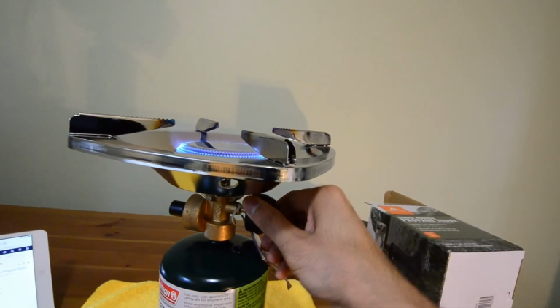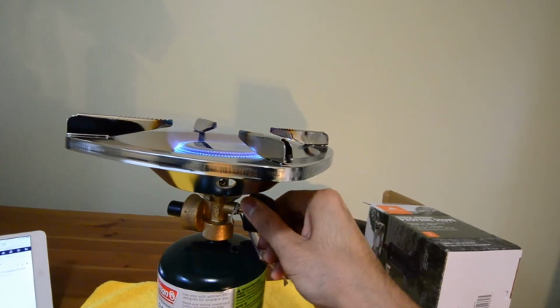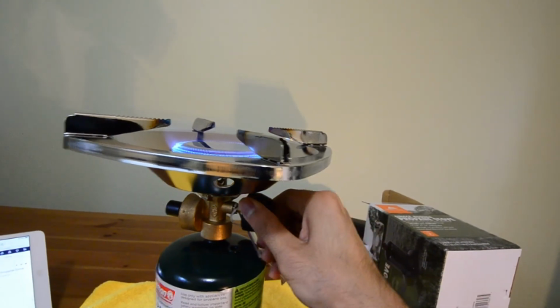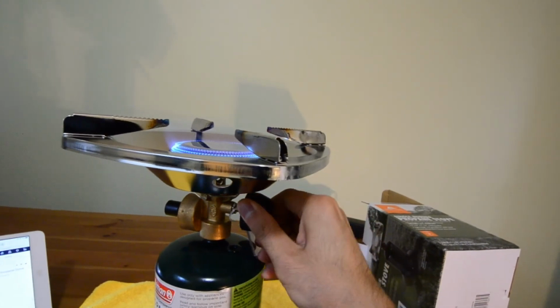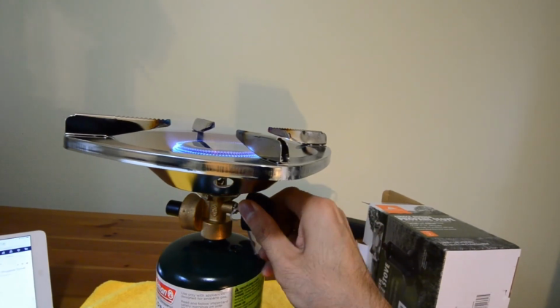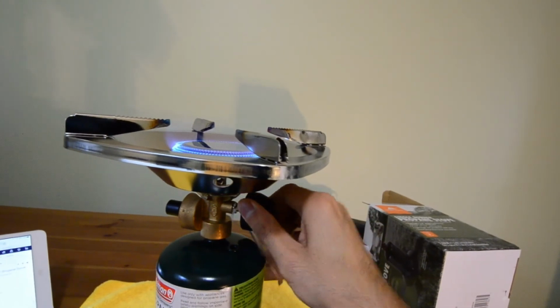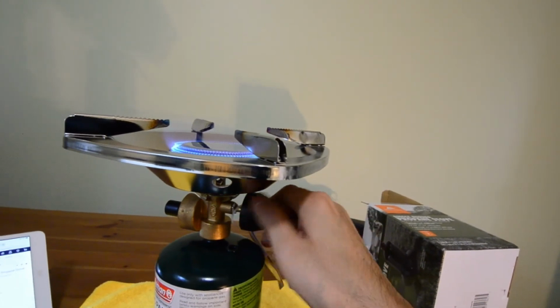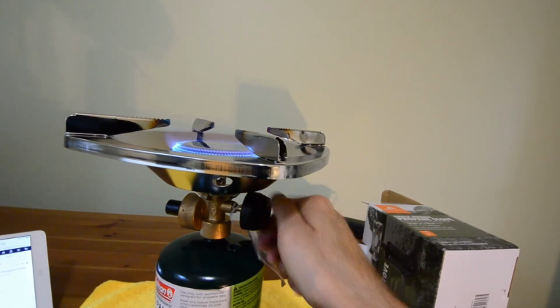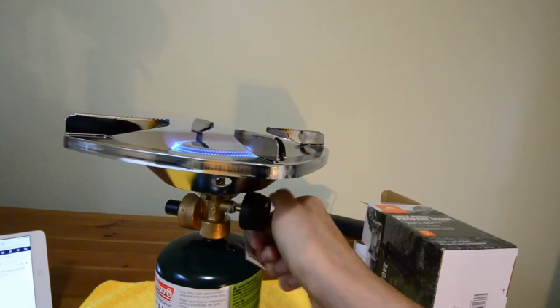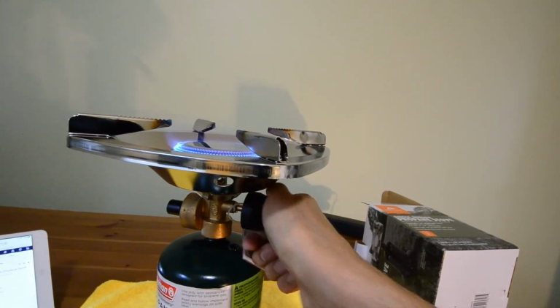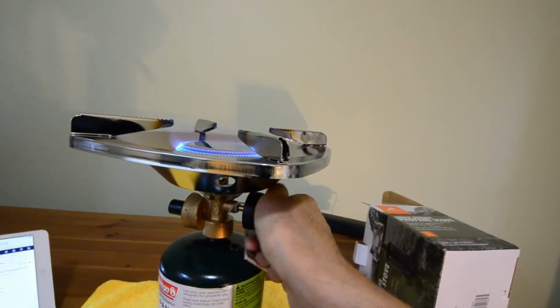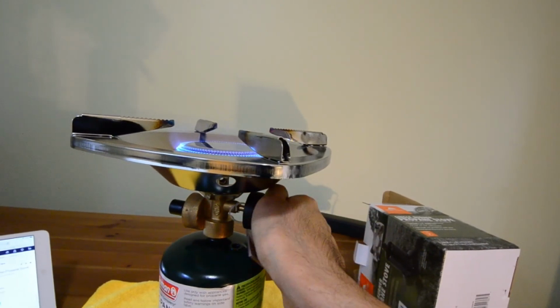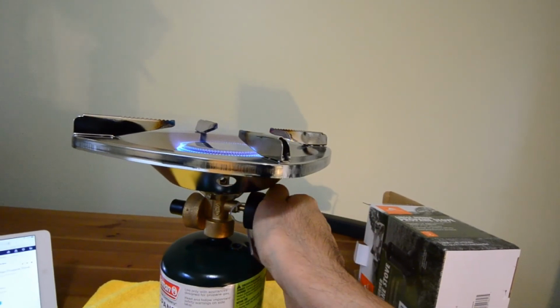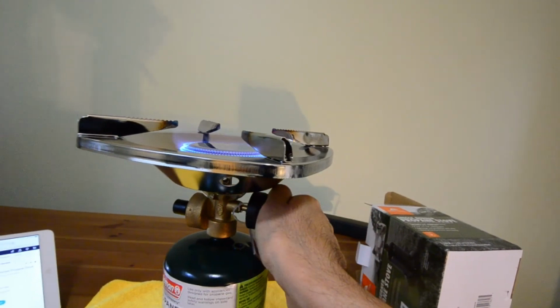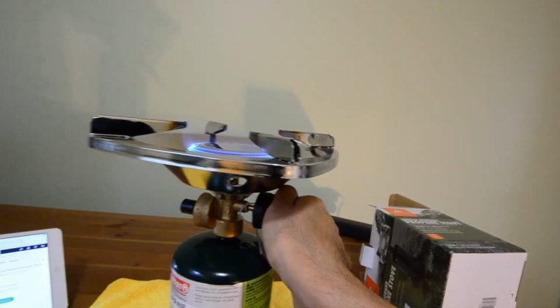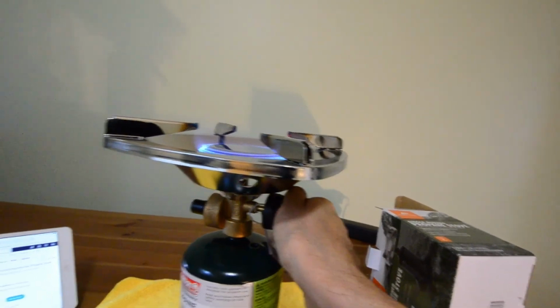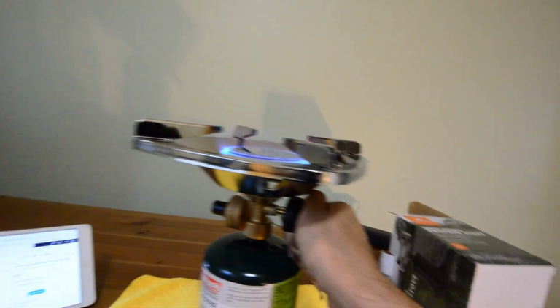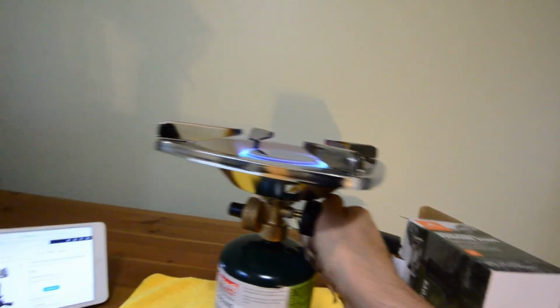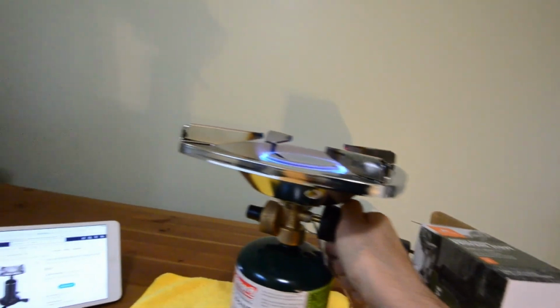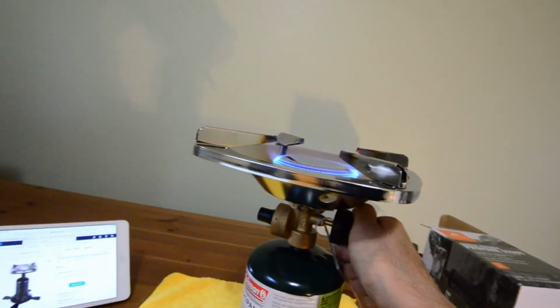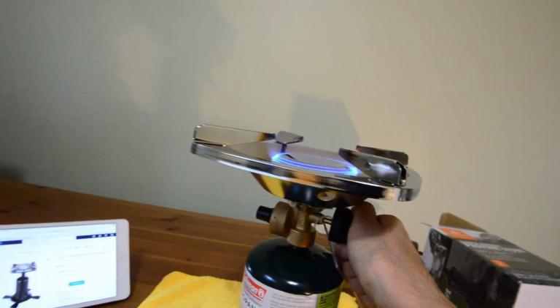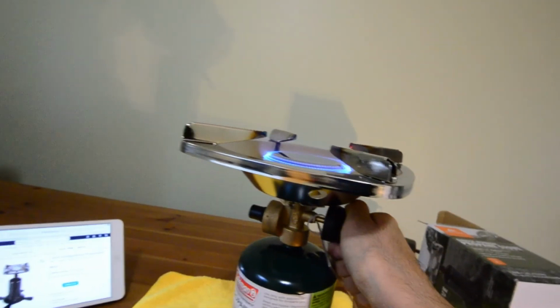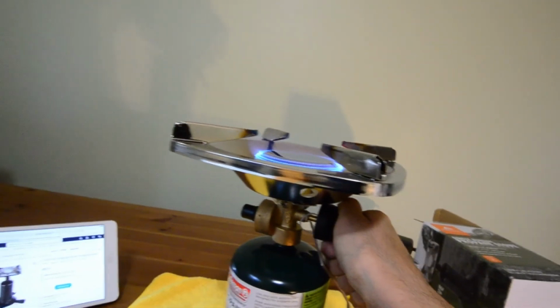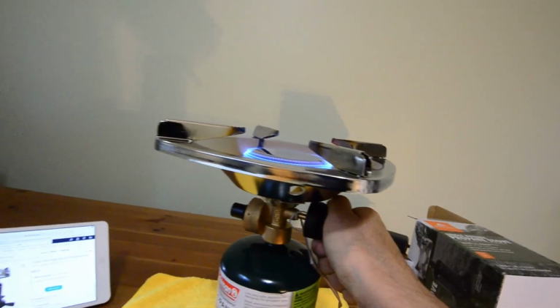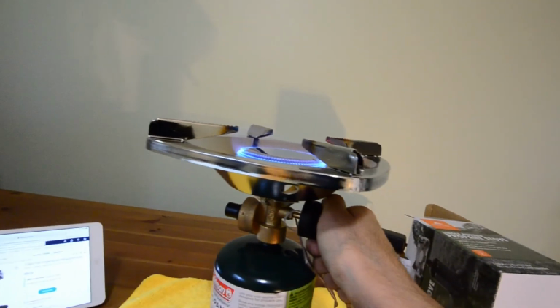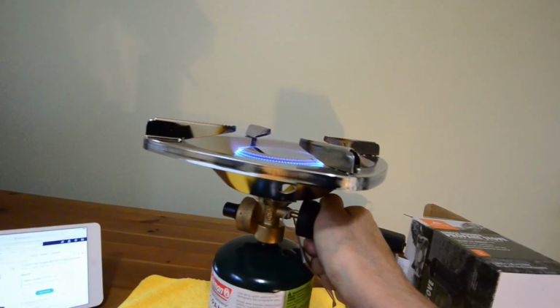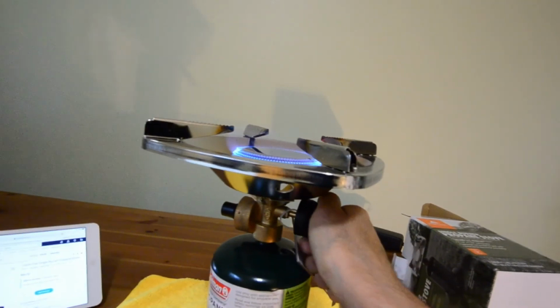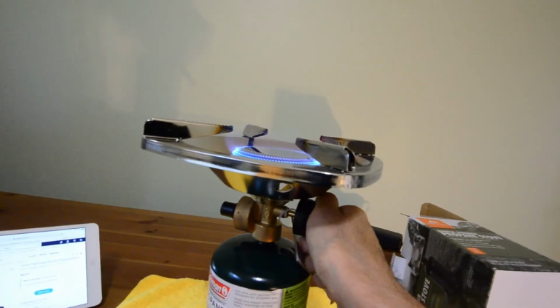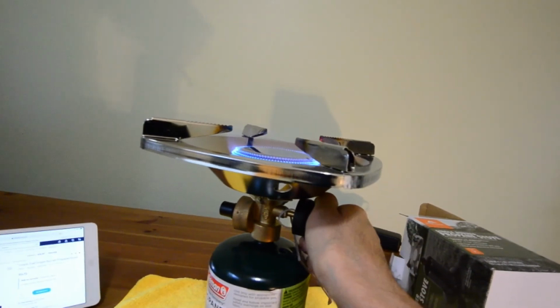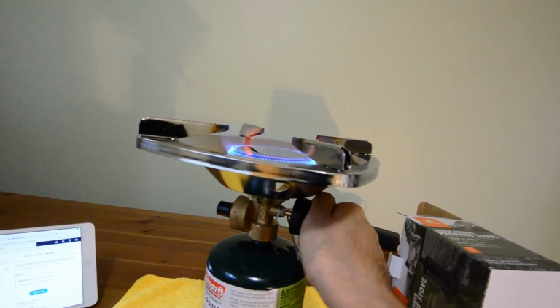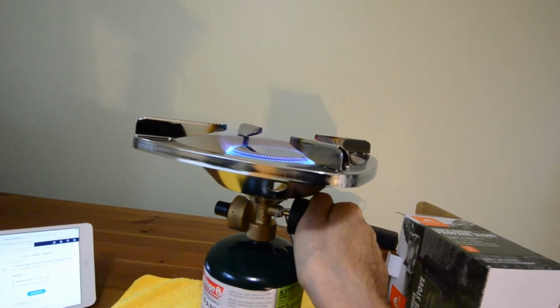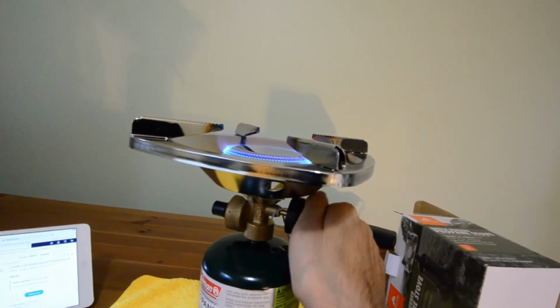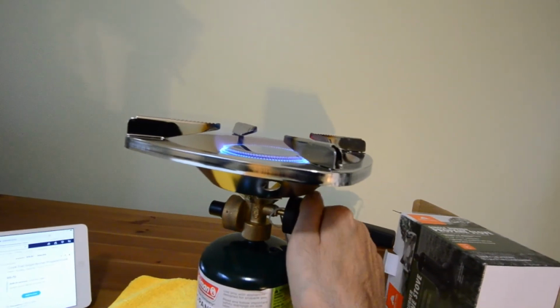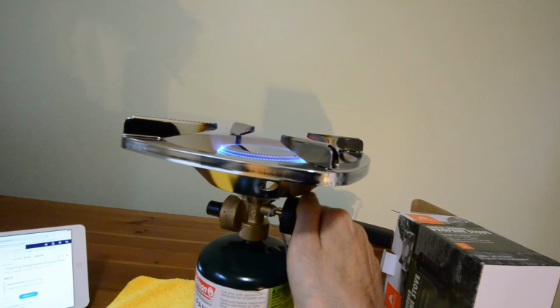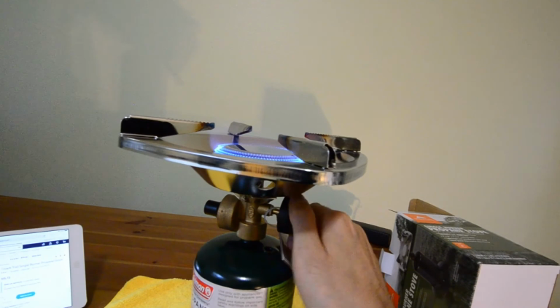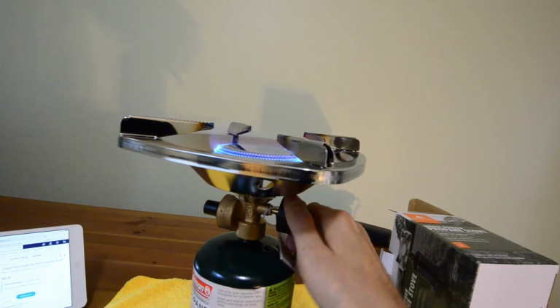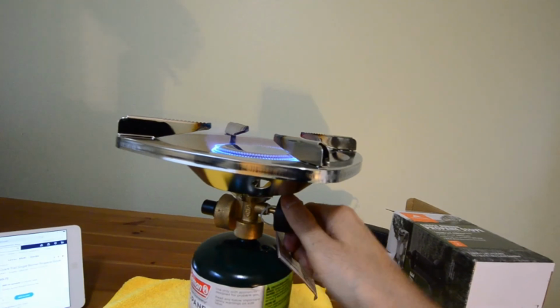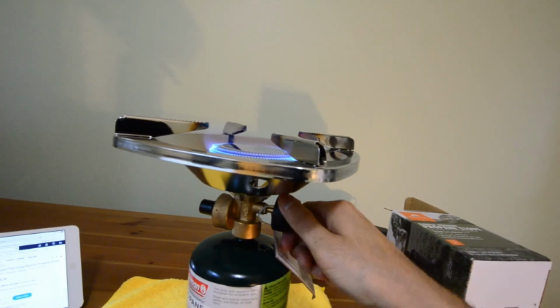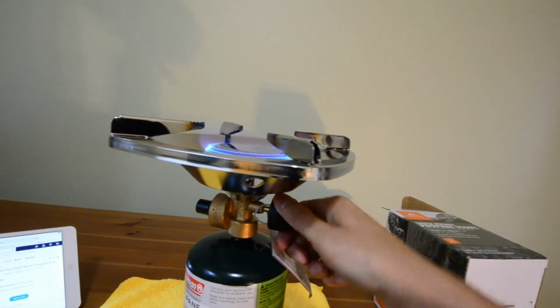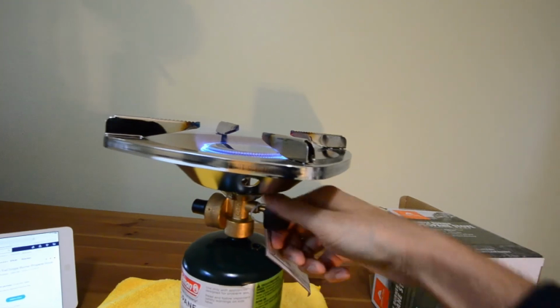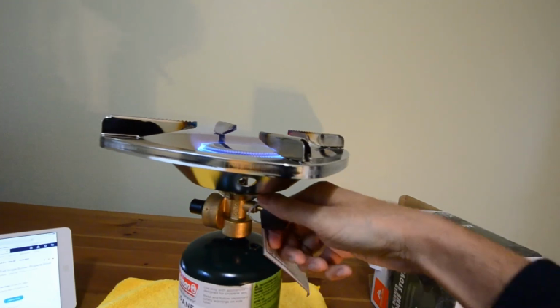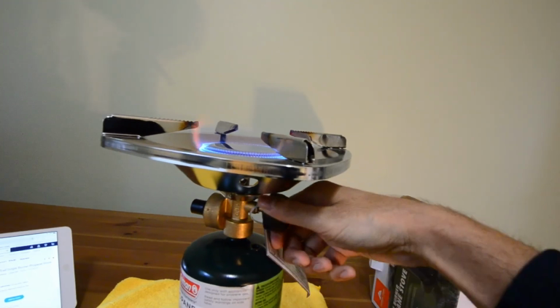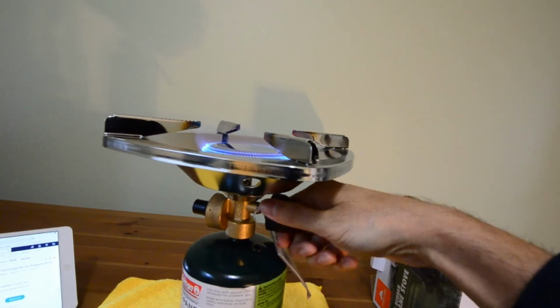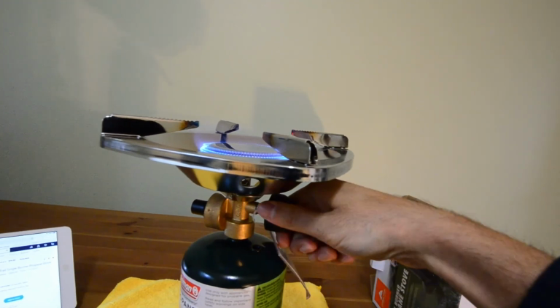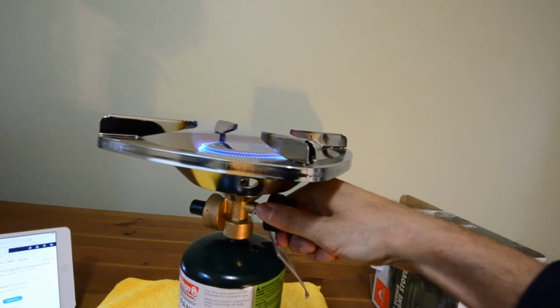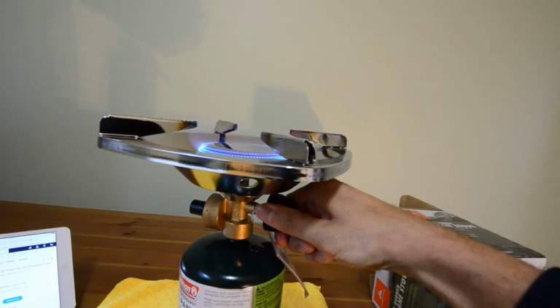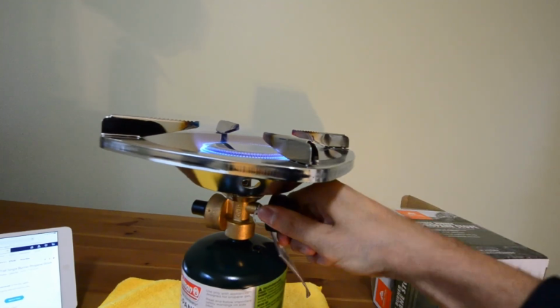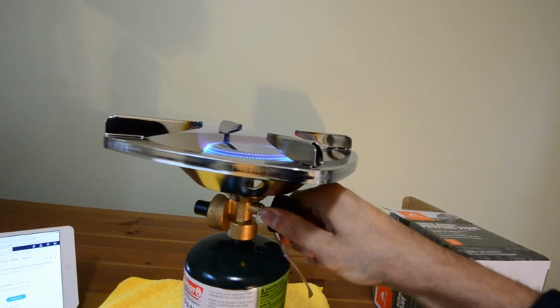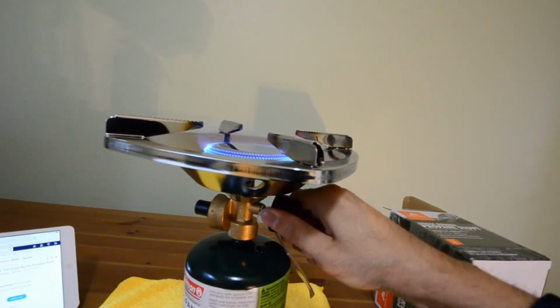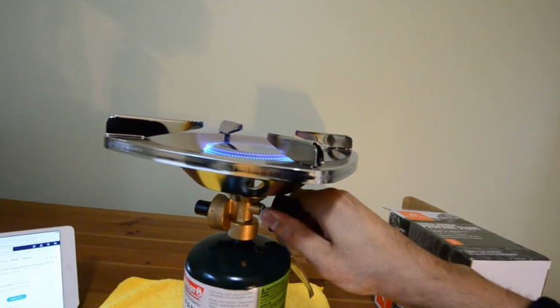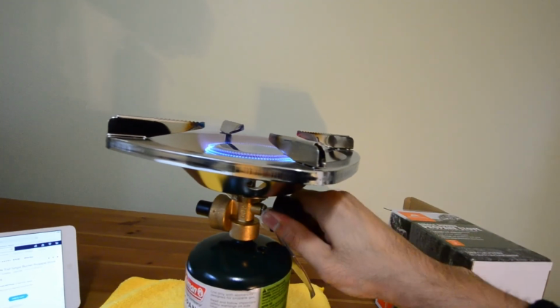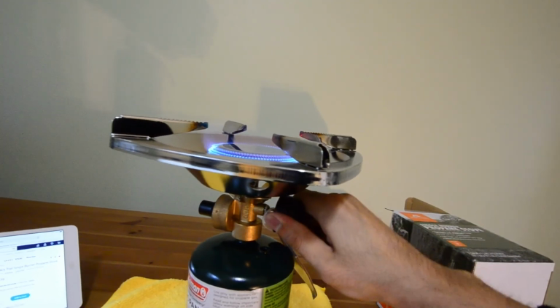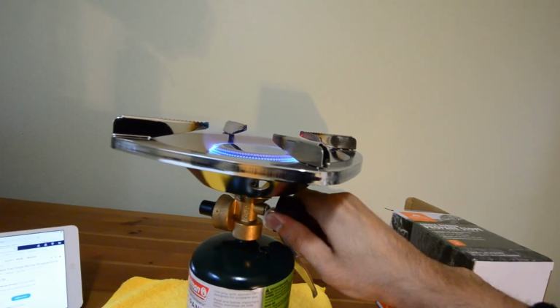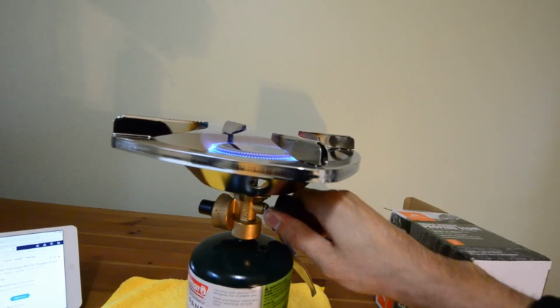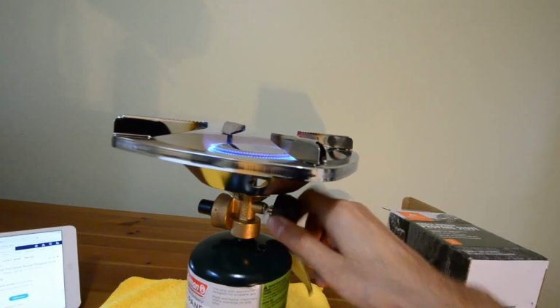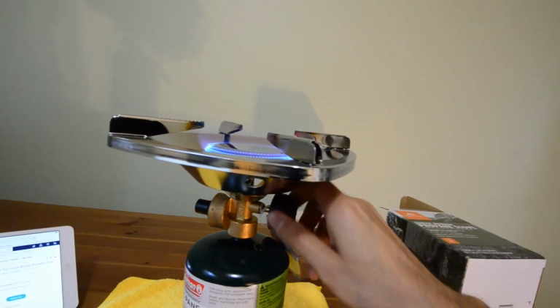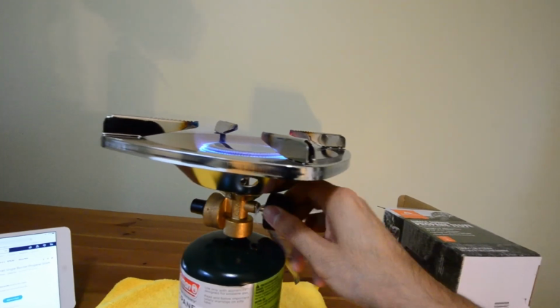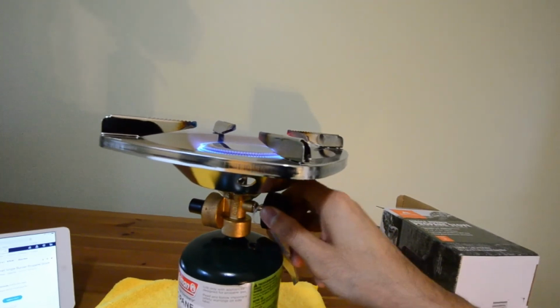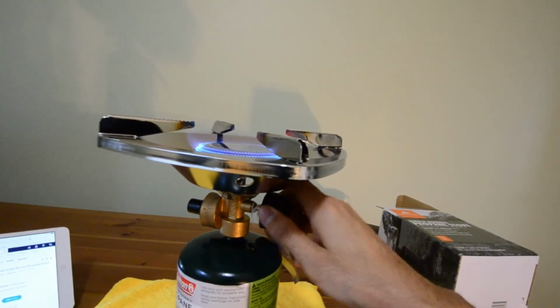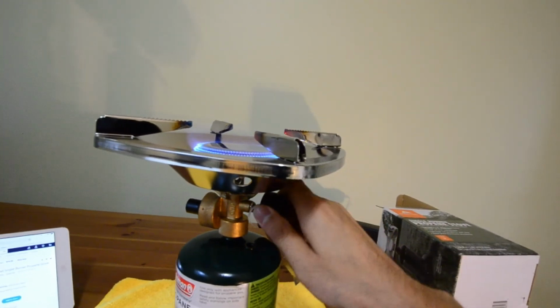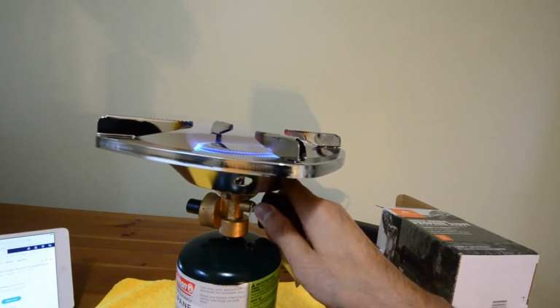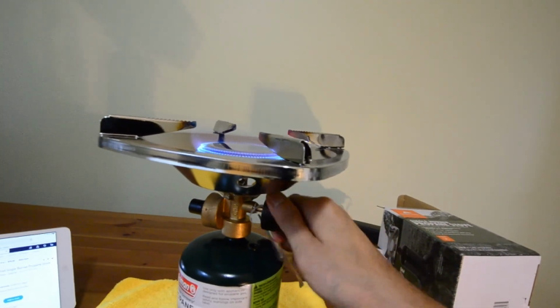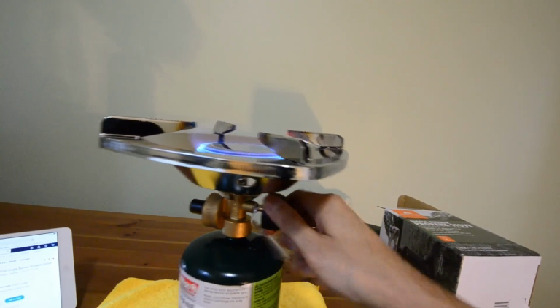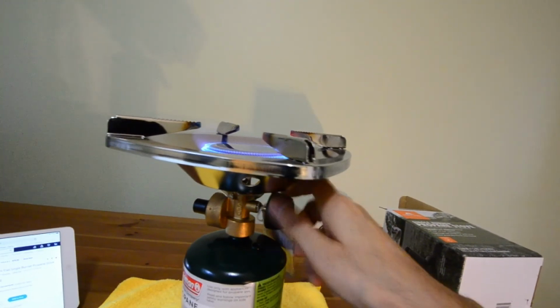So there you go guys. It's the Ozark Trail Single Burner Propane Stove. Hopefully I can turn it off.